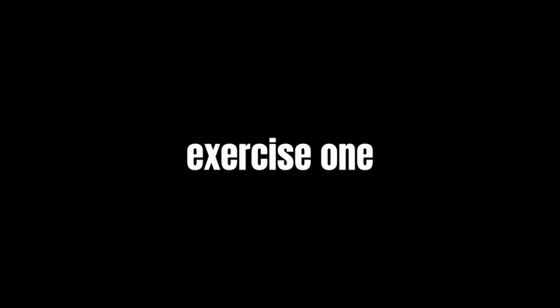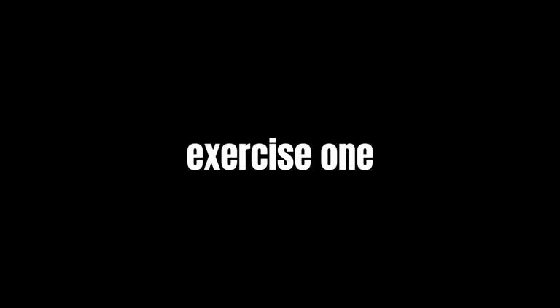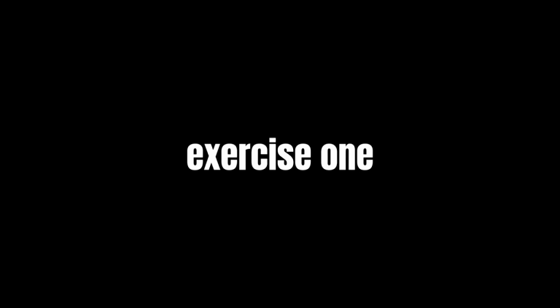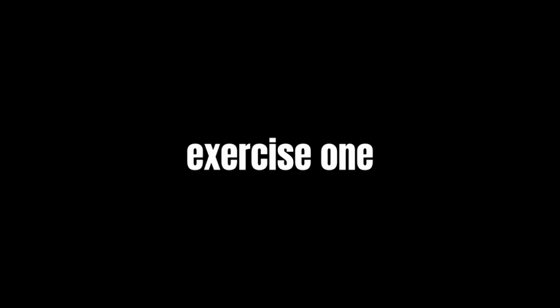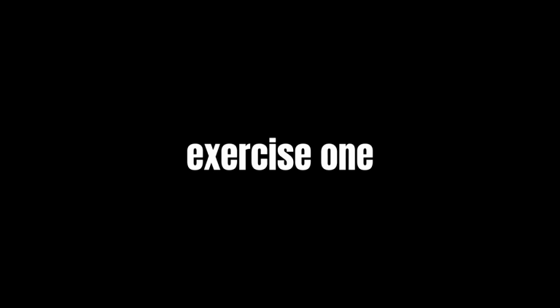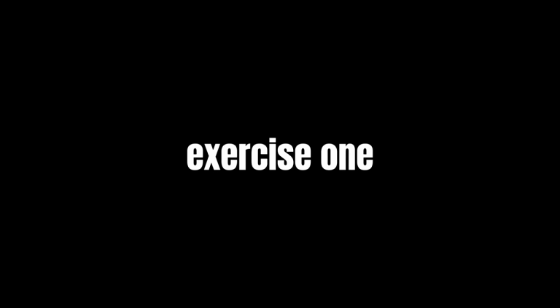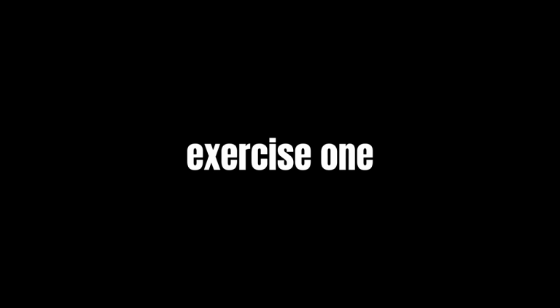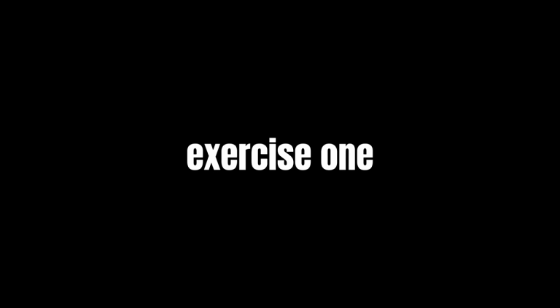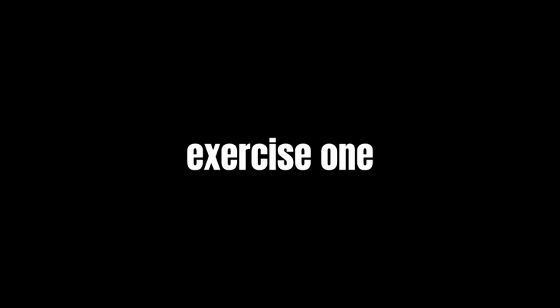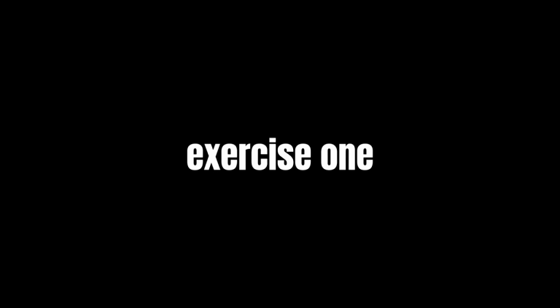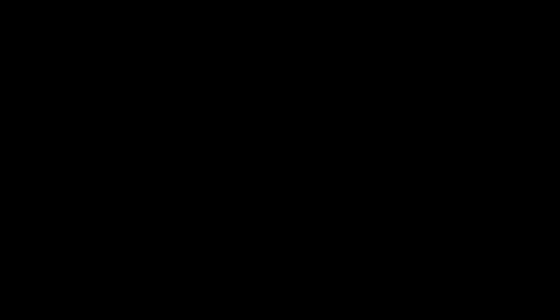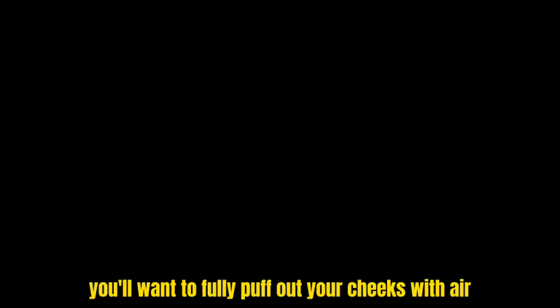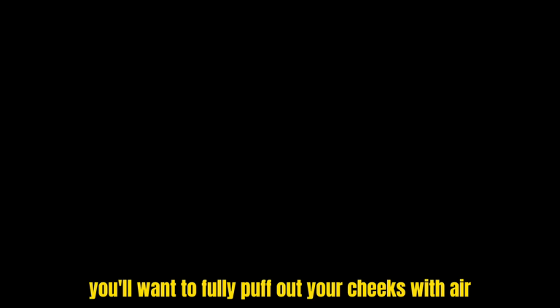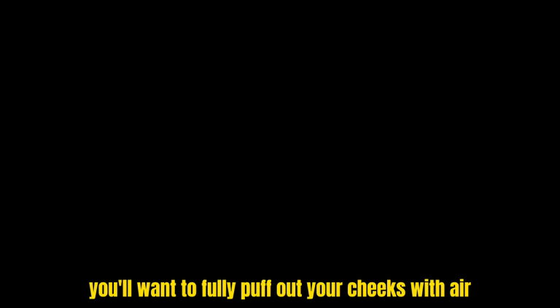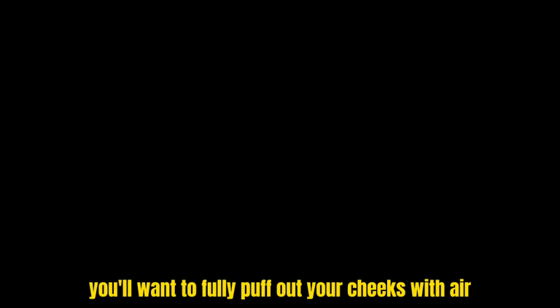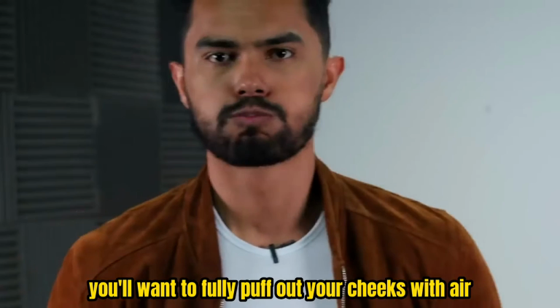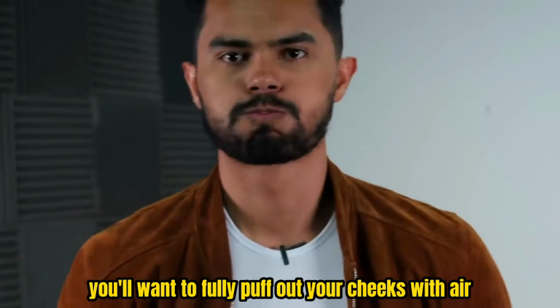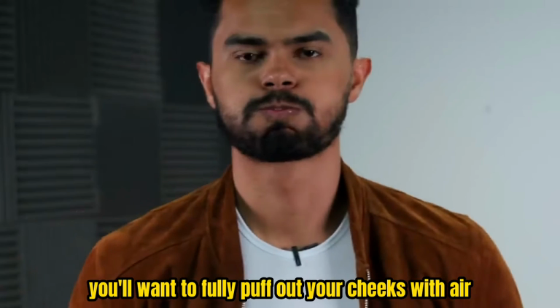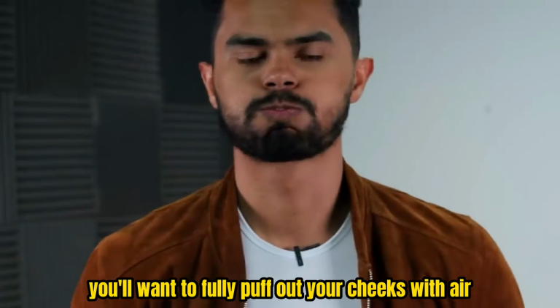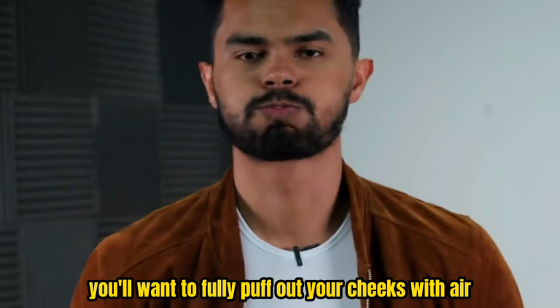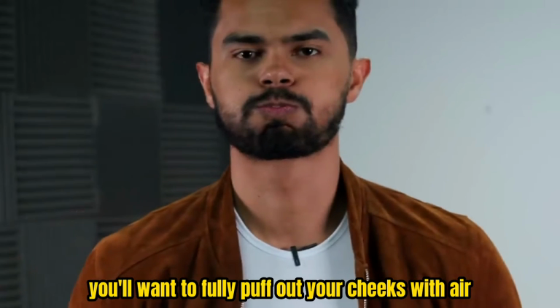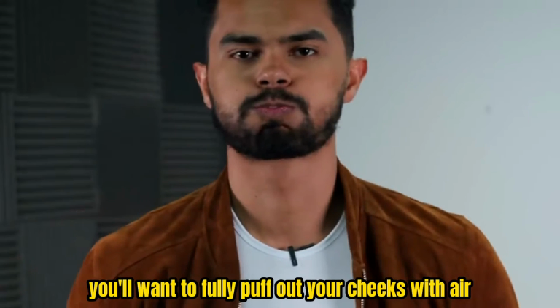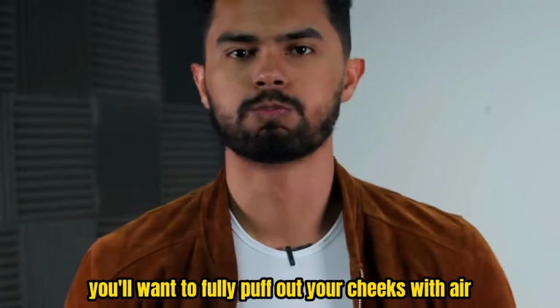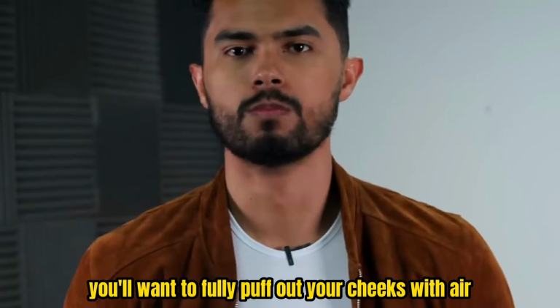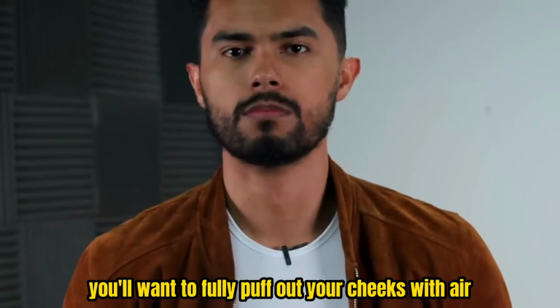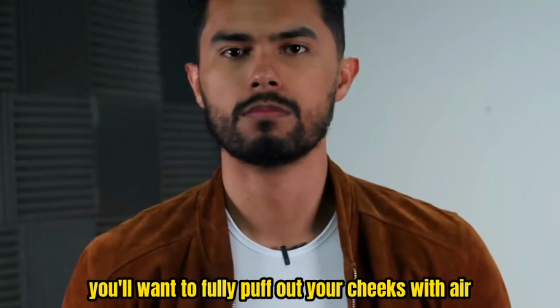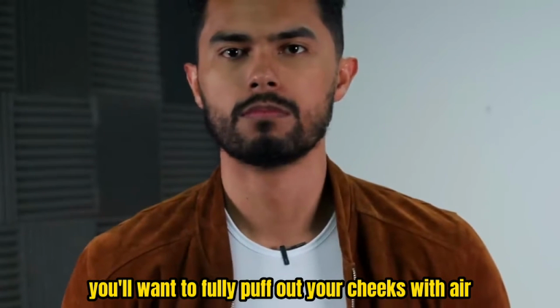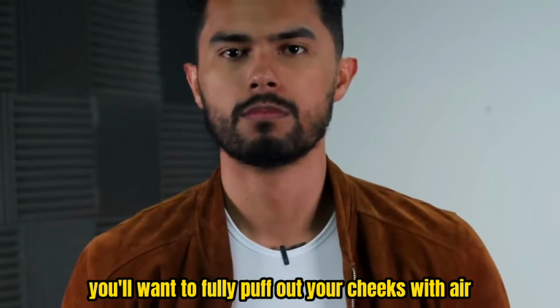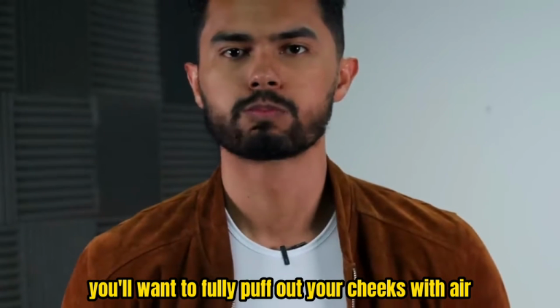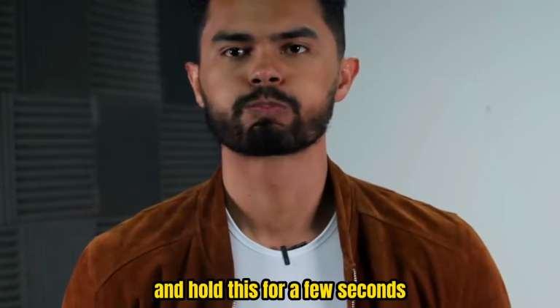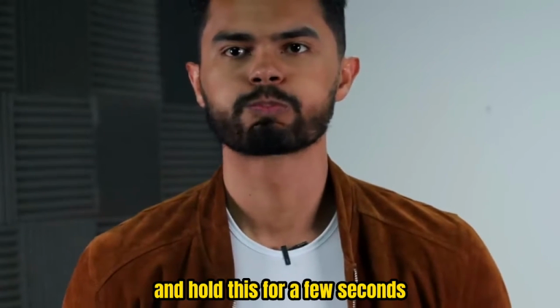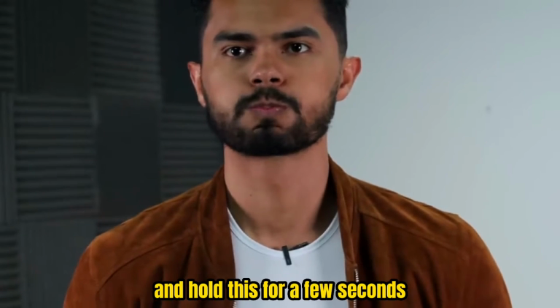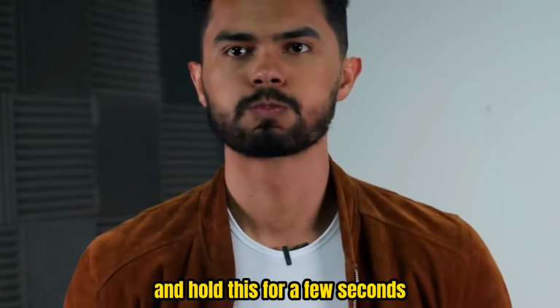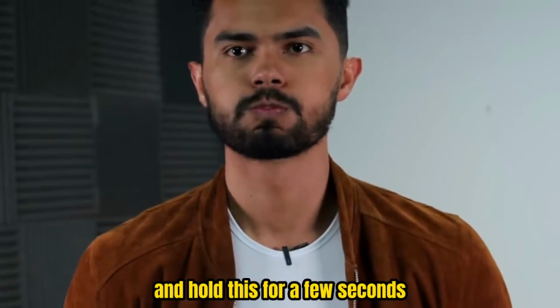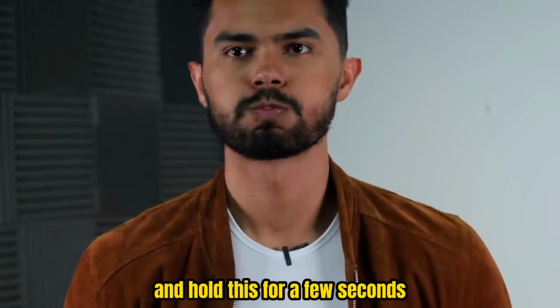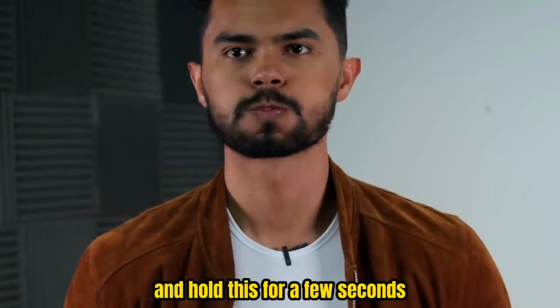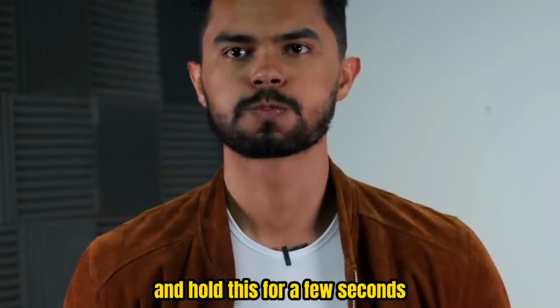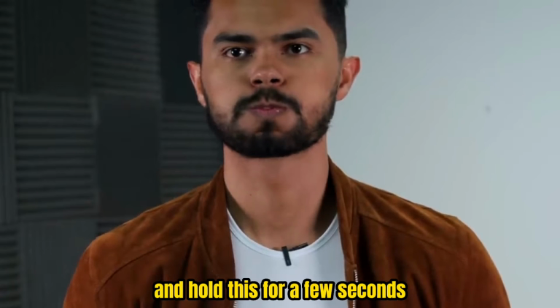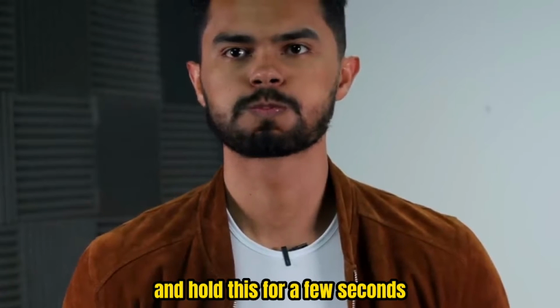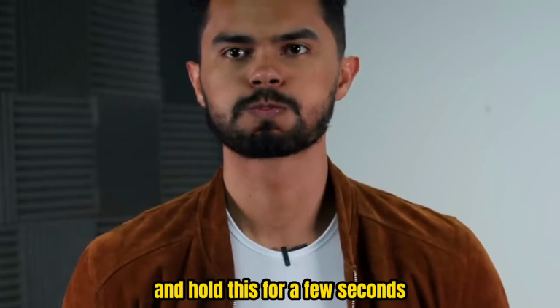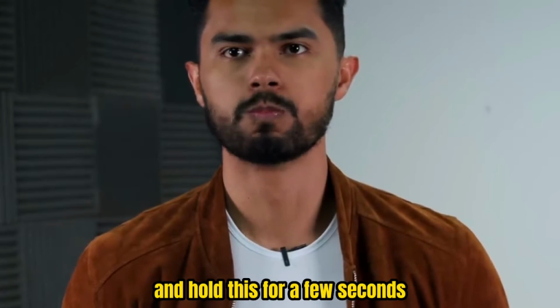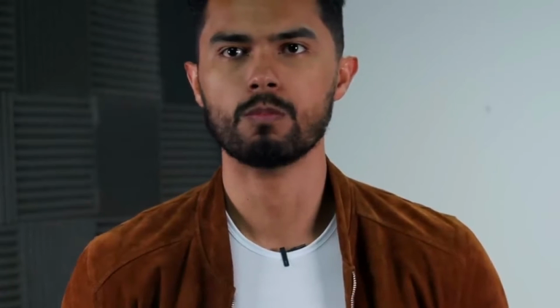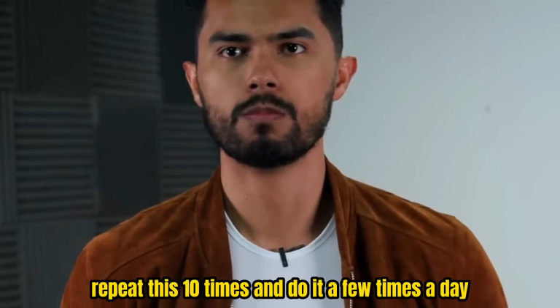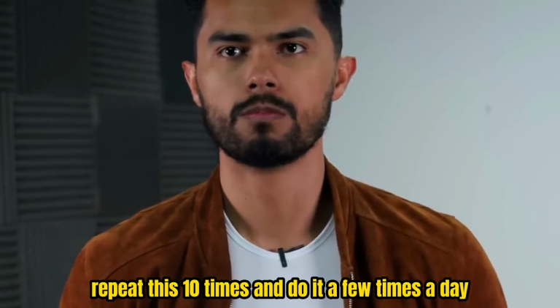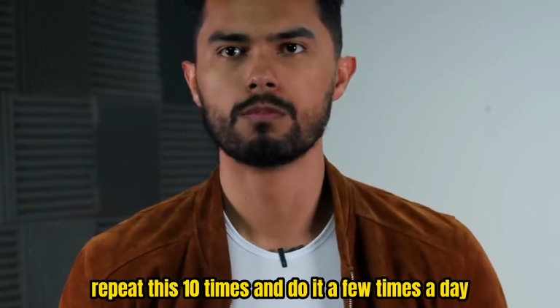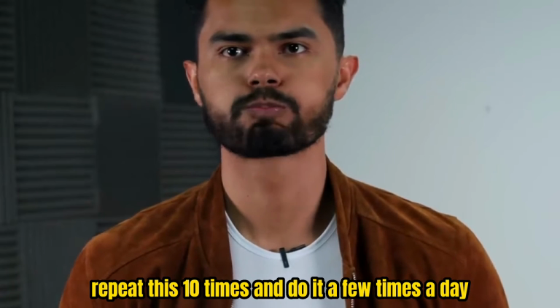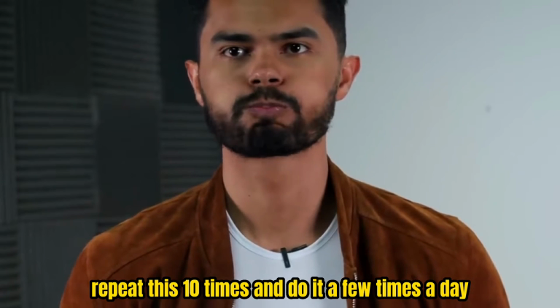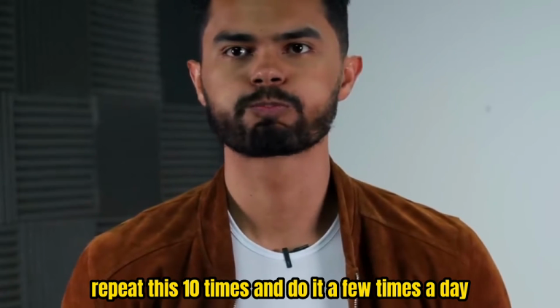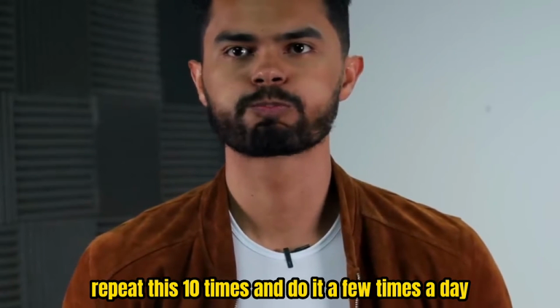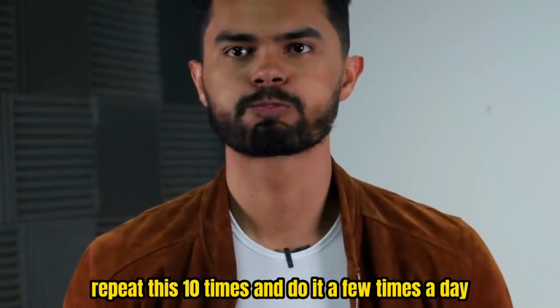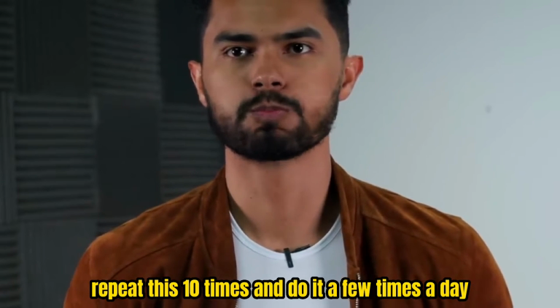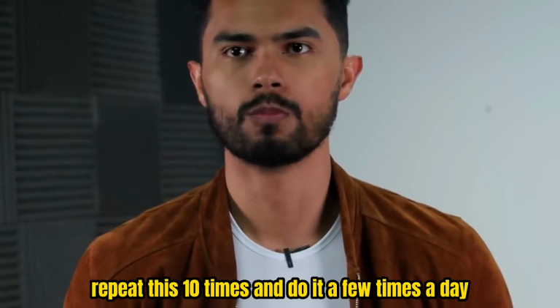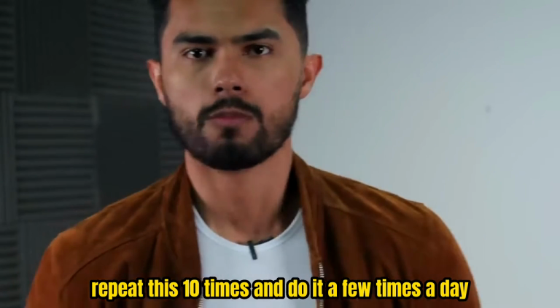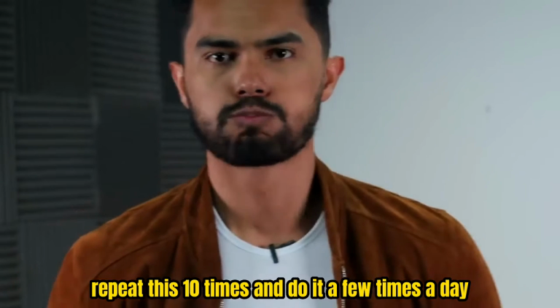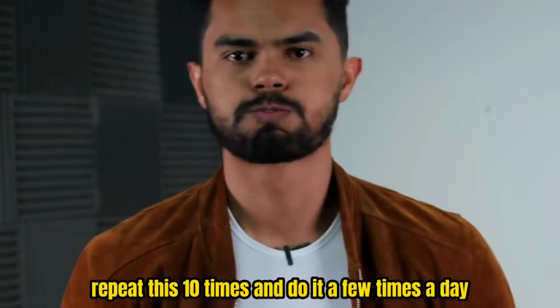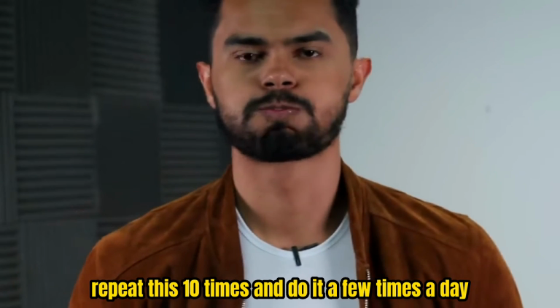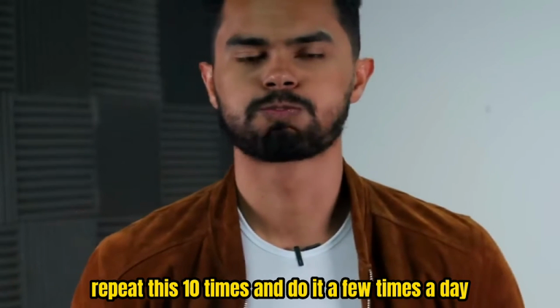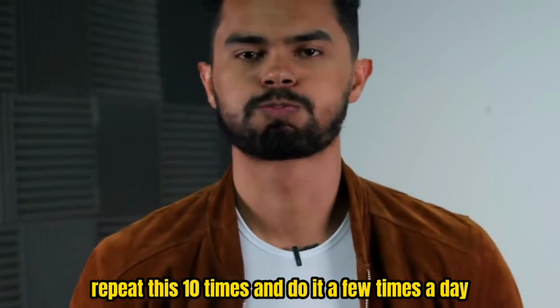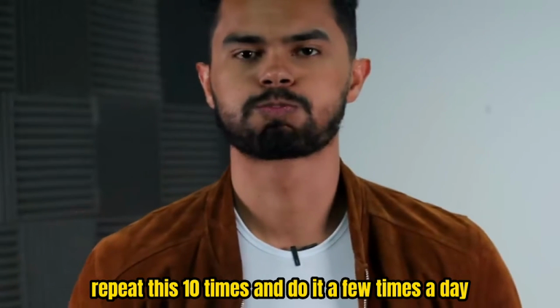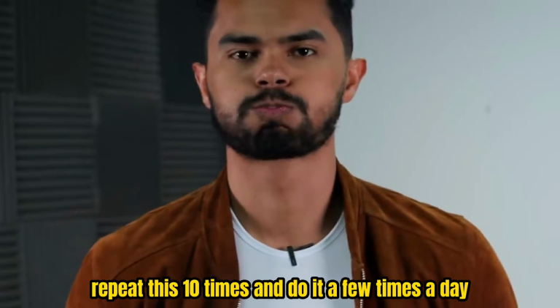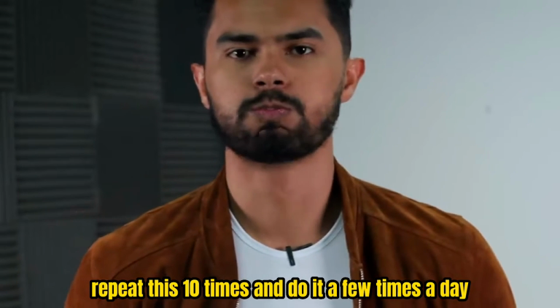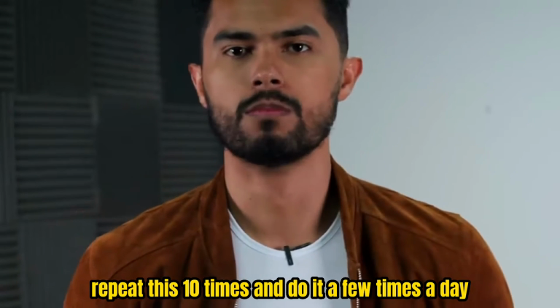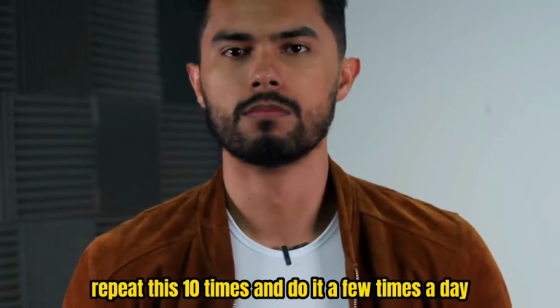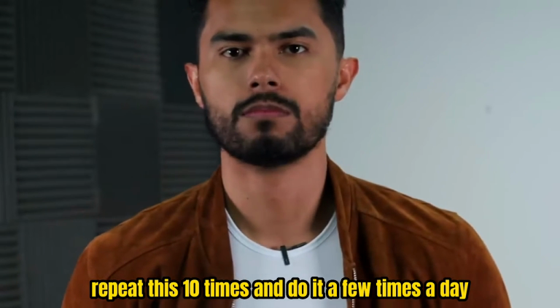Exercise 1: You'll want to fully puff out your cheeks with air and hold this for a few seconds. Repeat this 10 times and do it a few times a day.